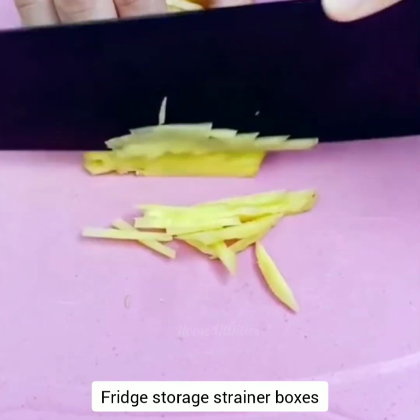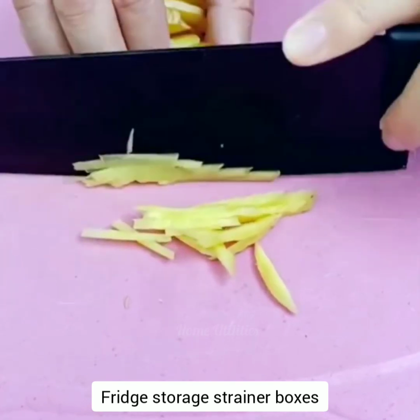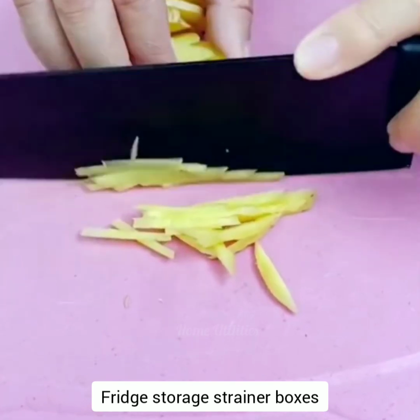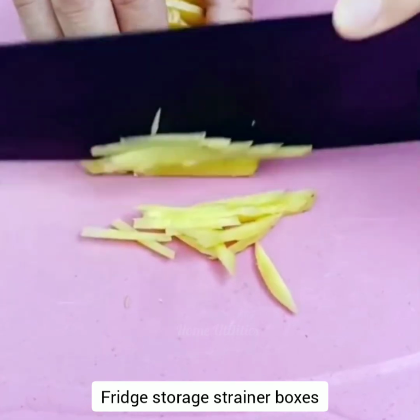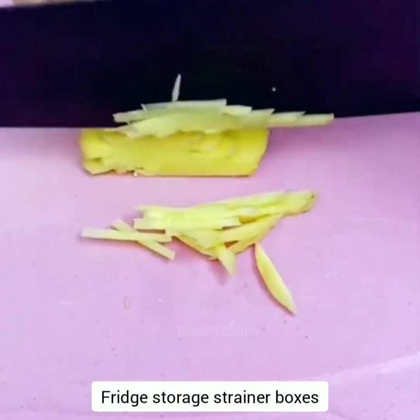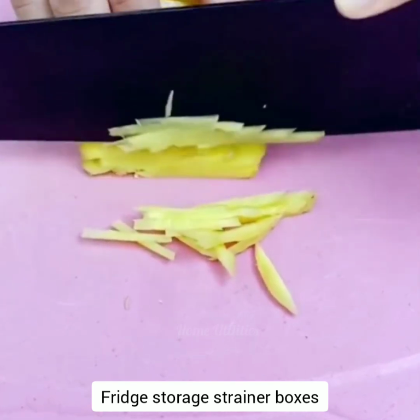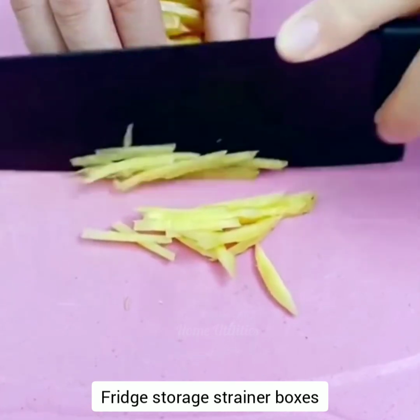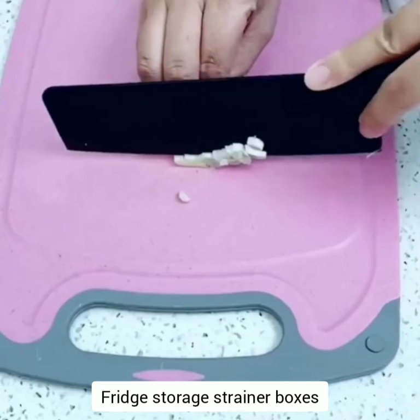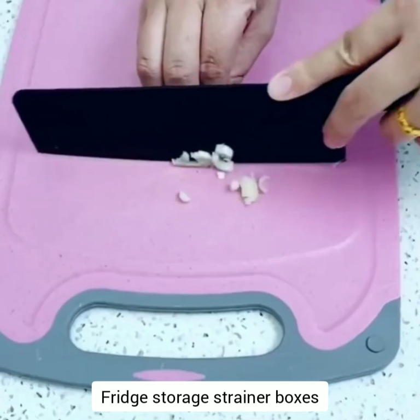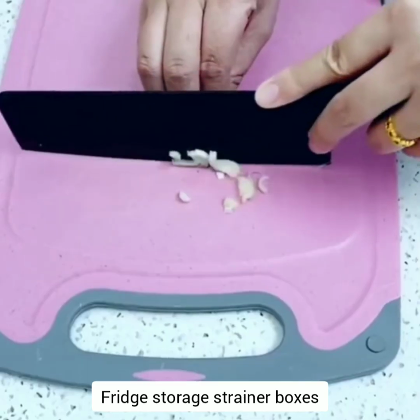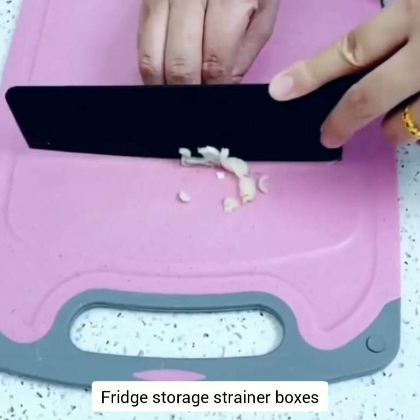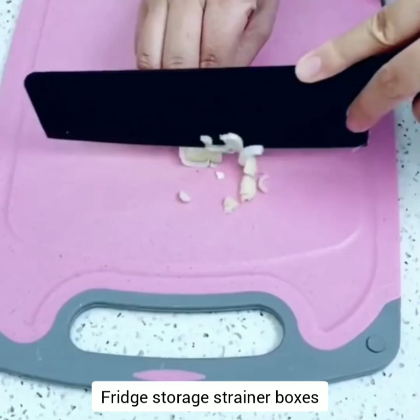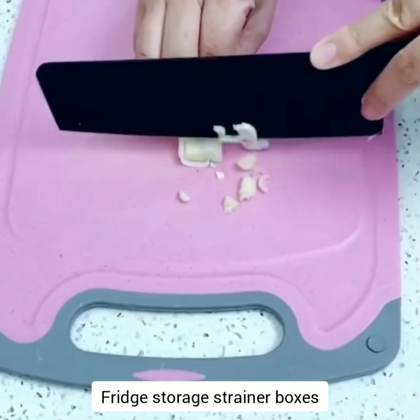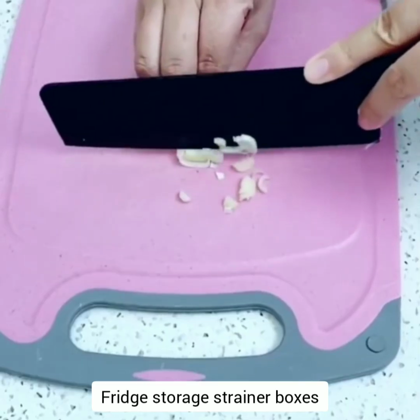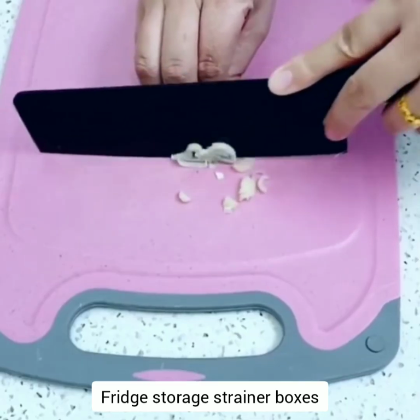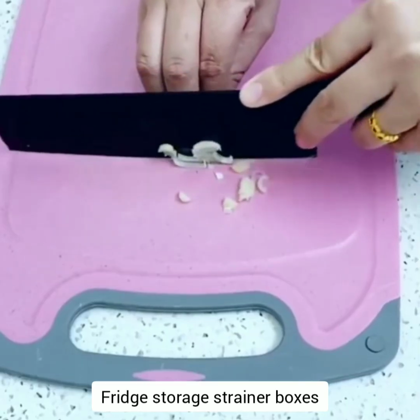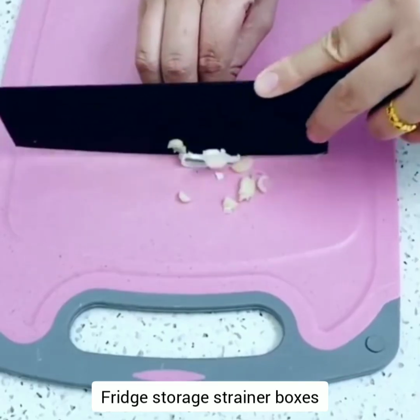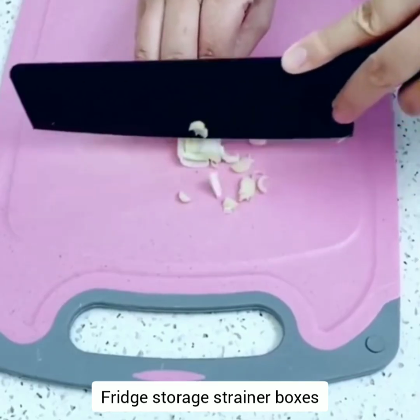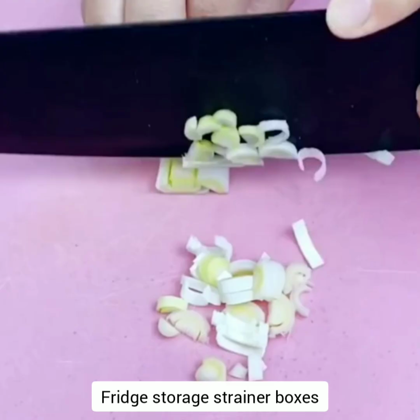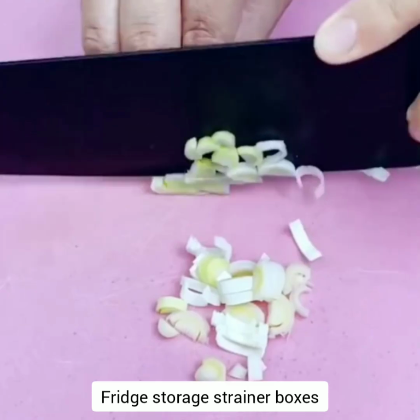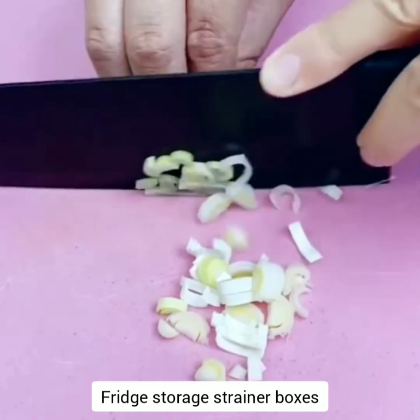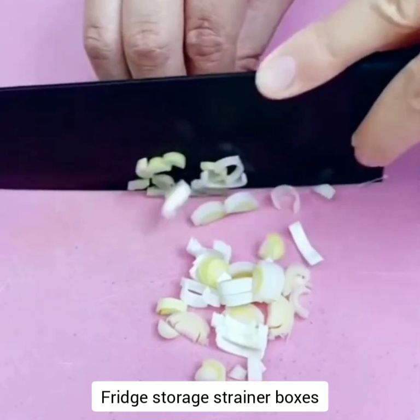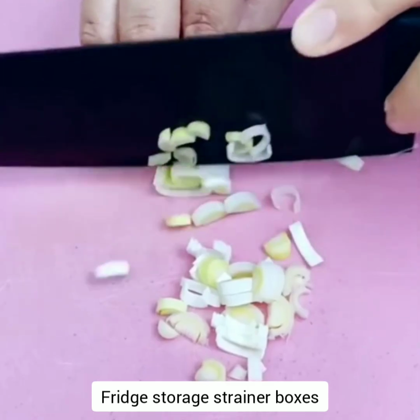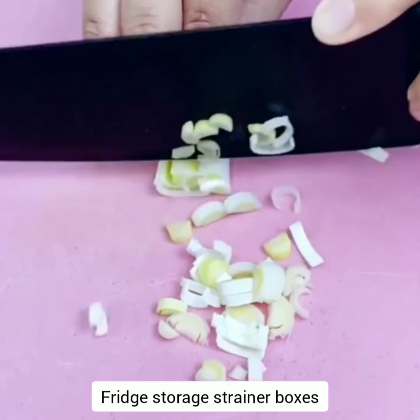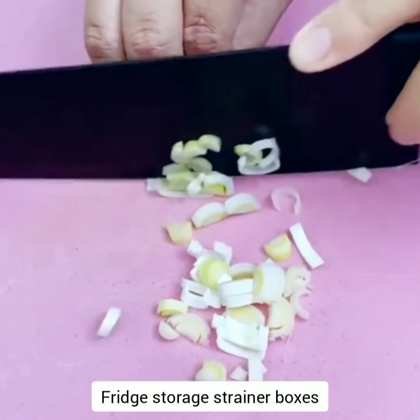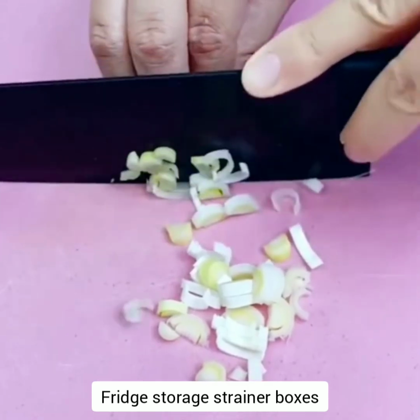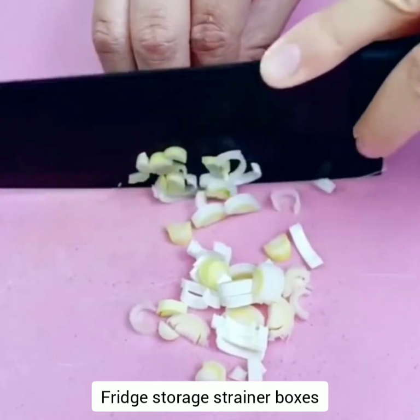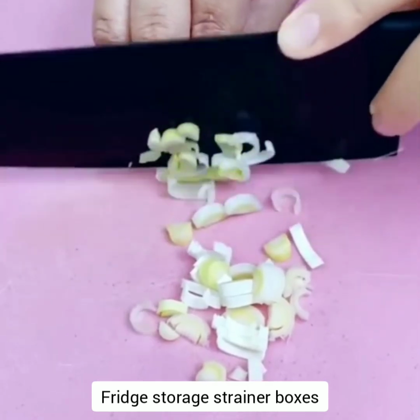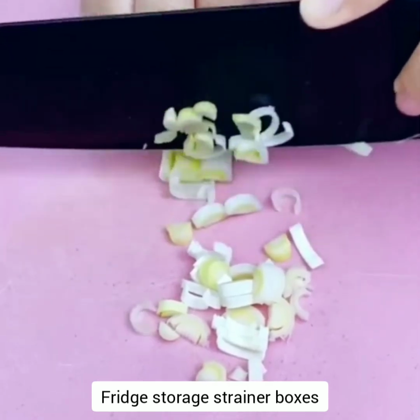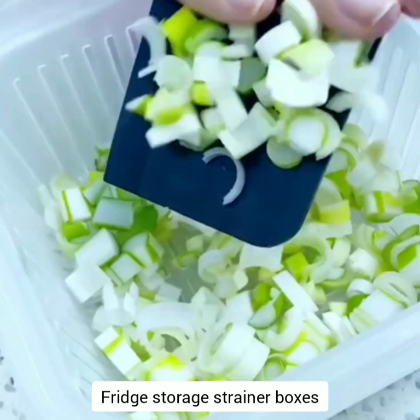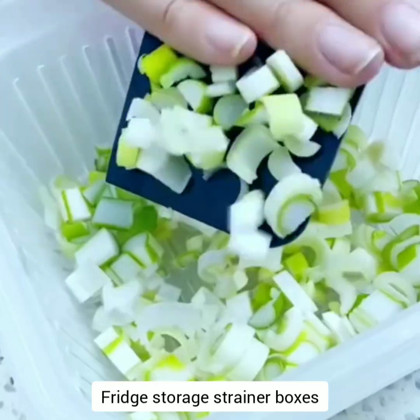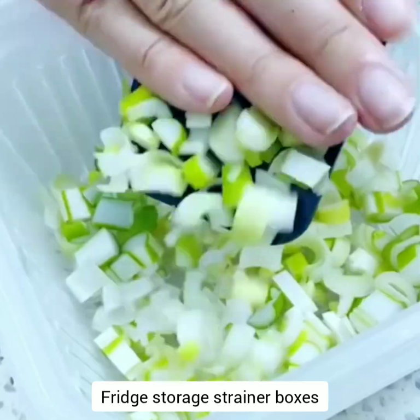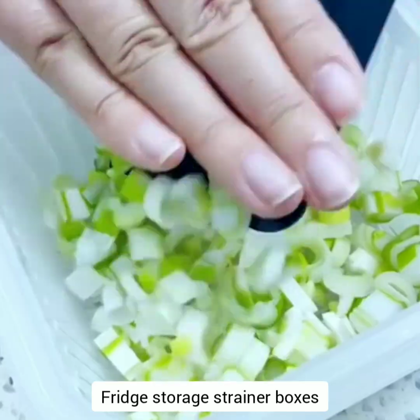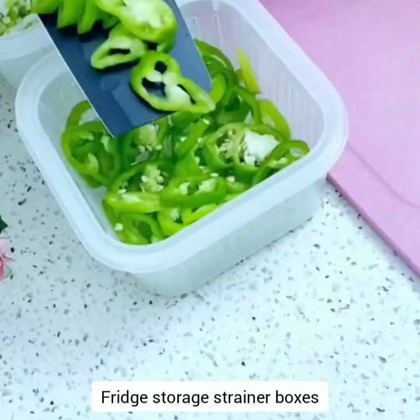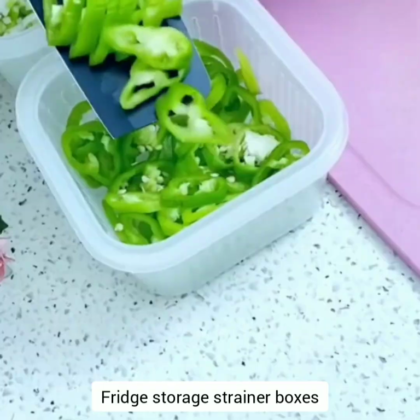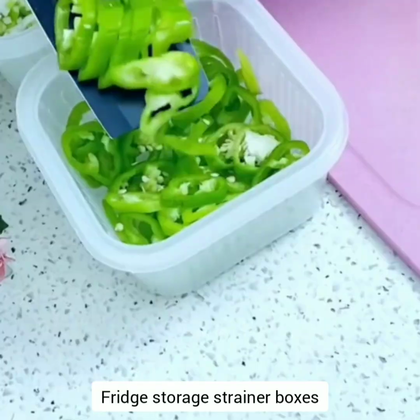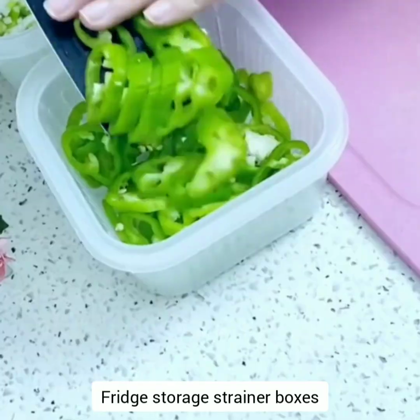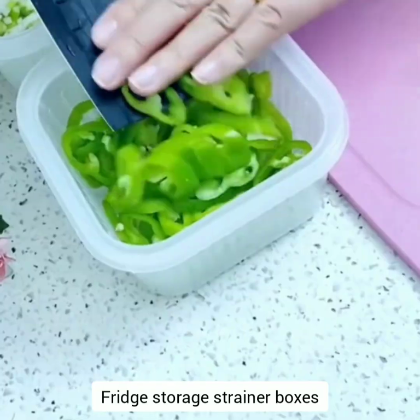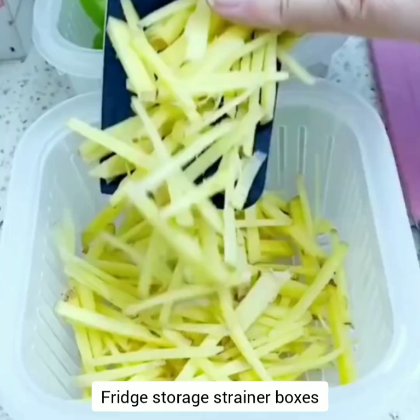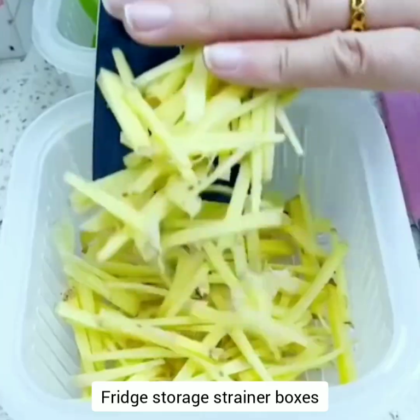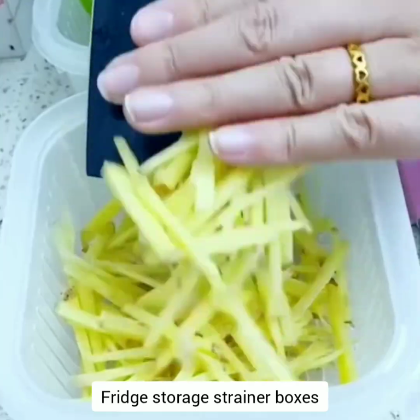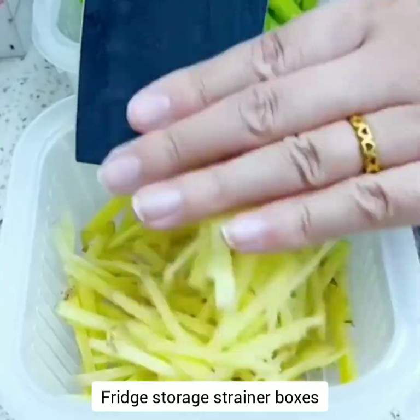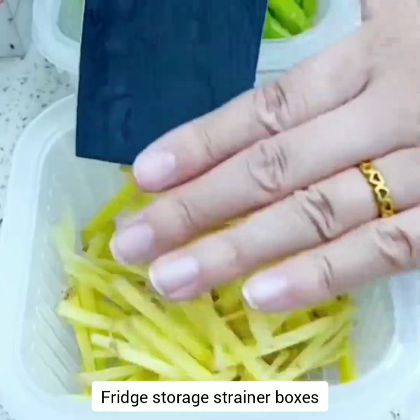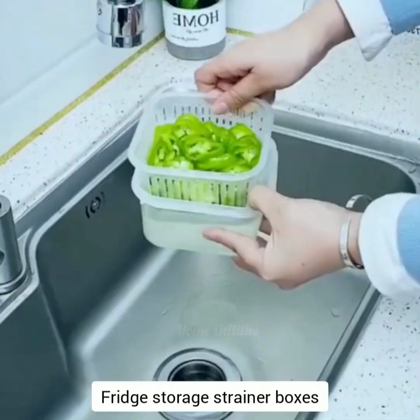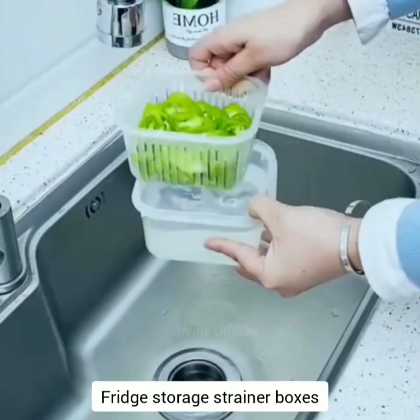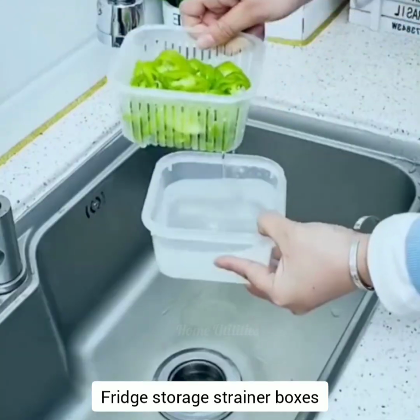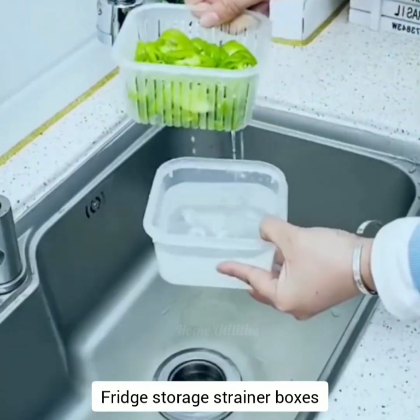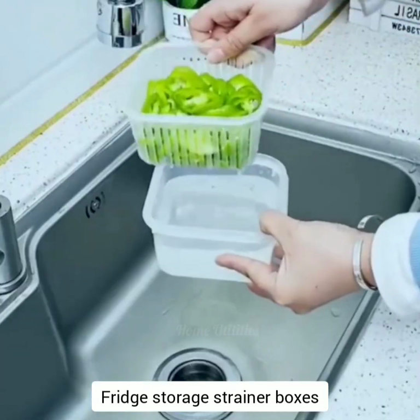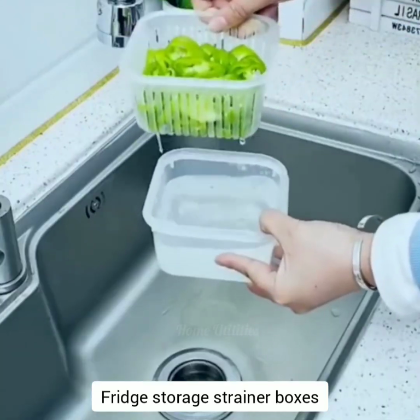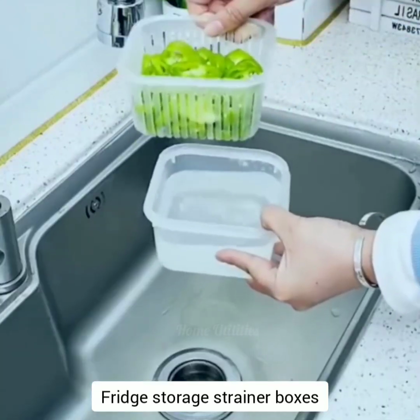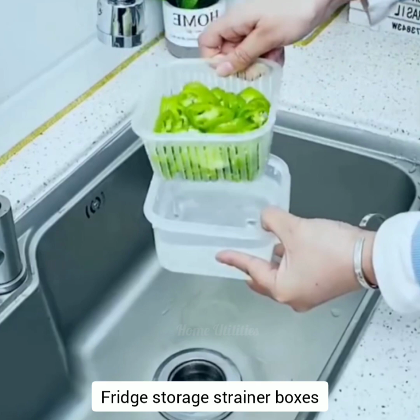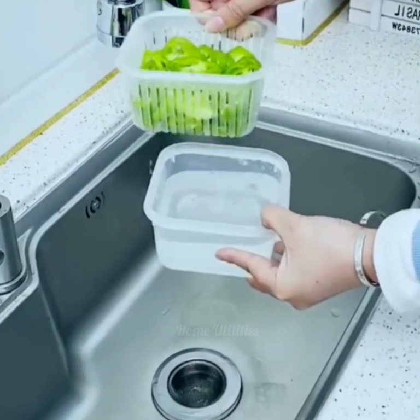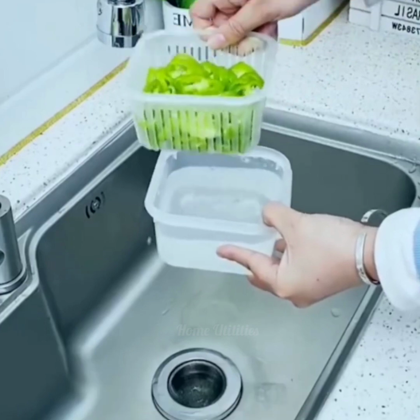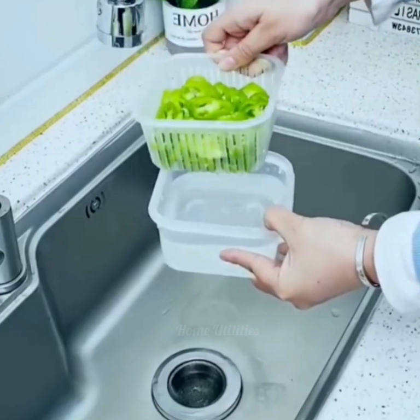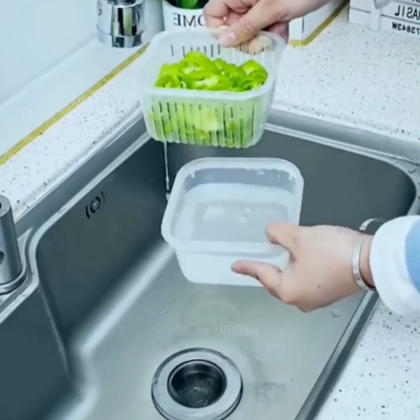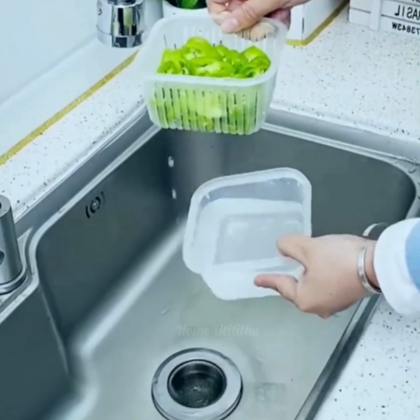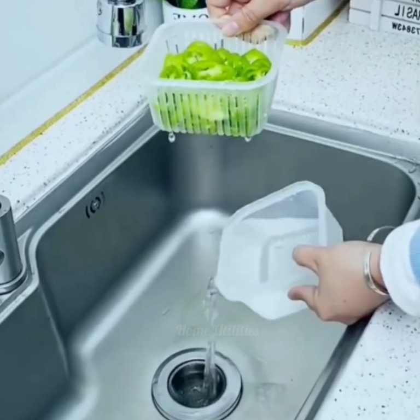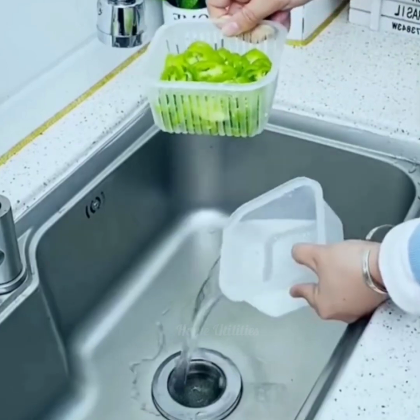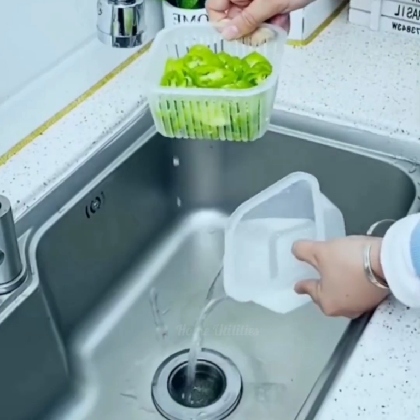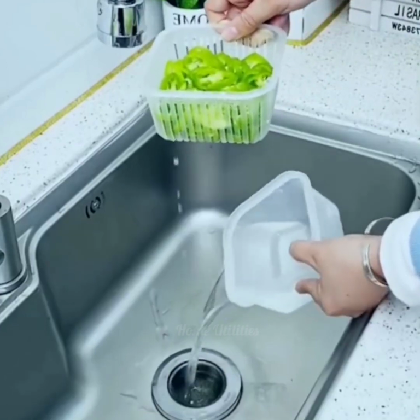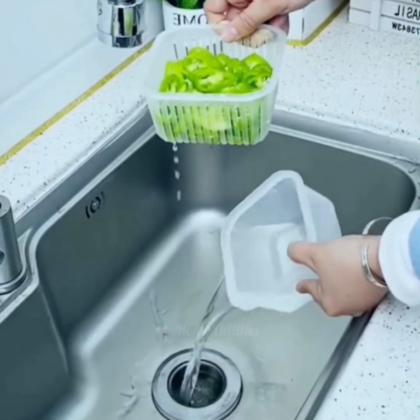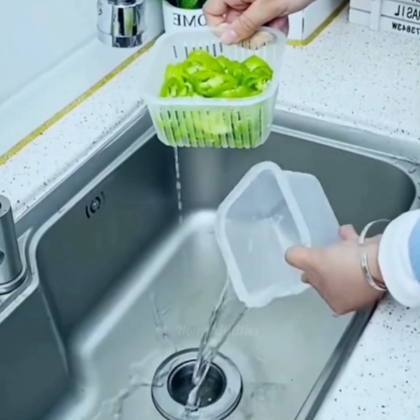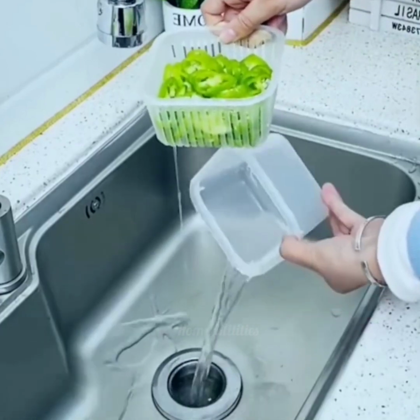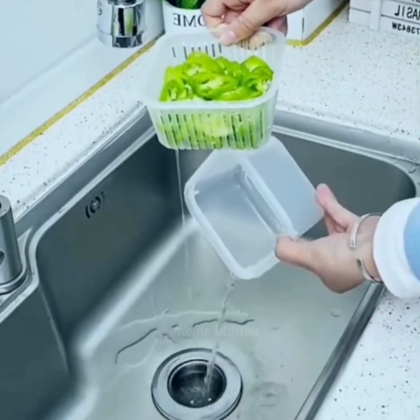Fridge storage strainer boxes. It has a lid and is used to organize vegetables to be kept in a refrigerator. It can also be used as a drain basket to facilitate washing vegetables and fruits.